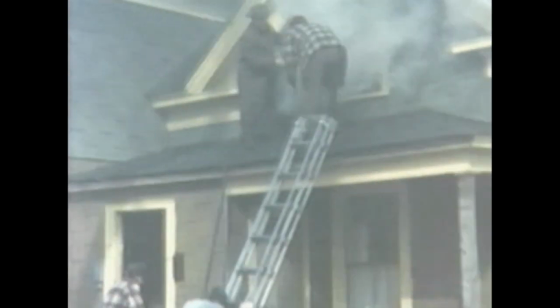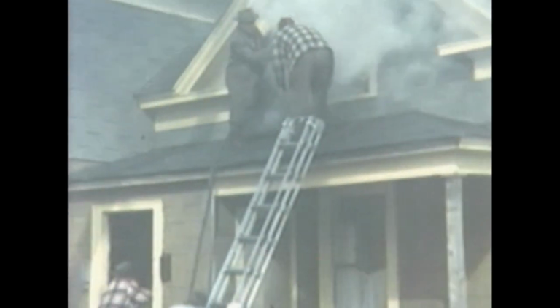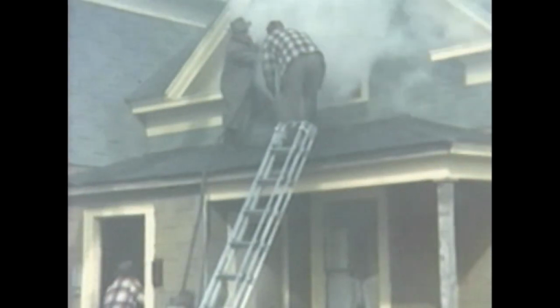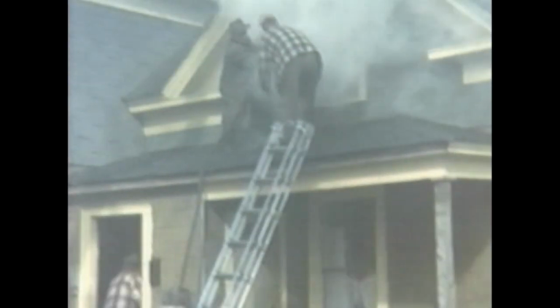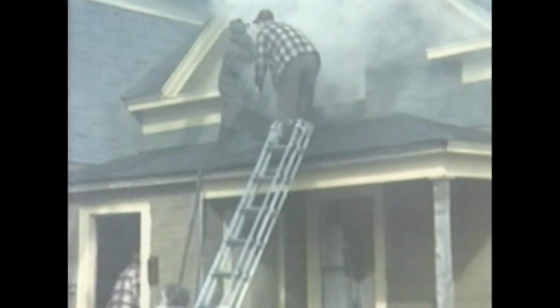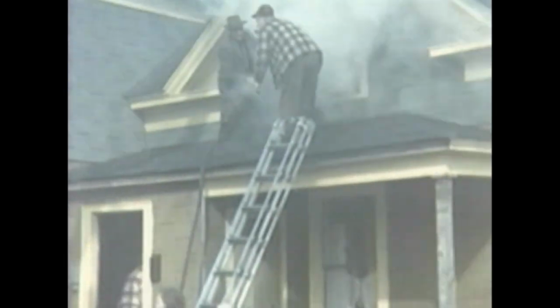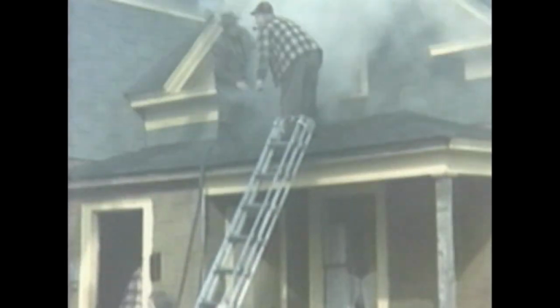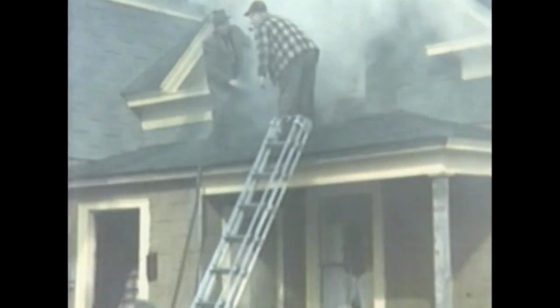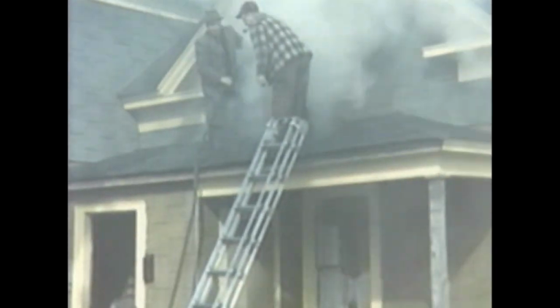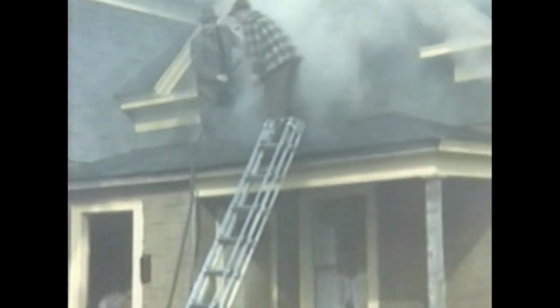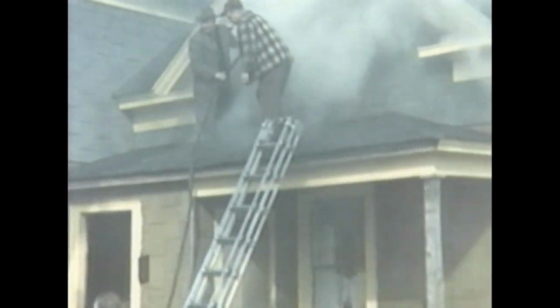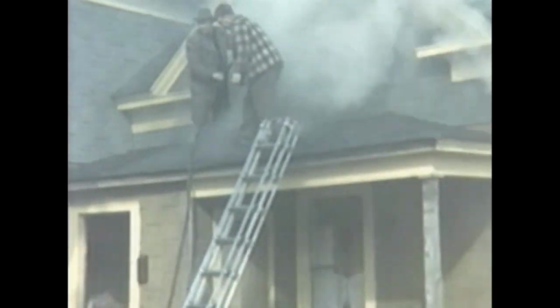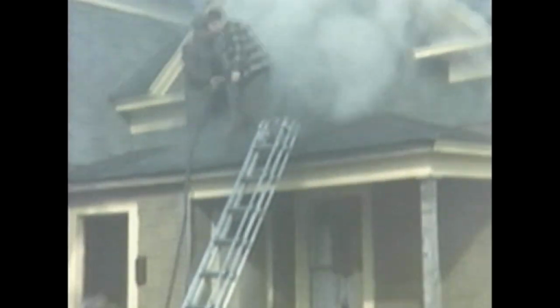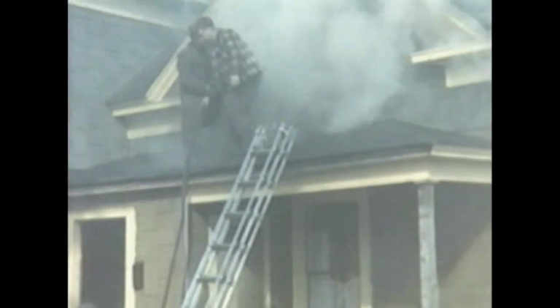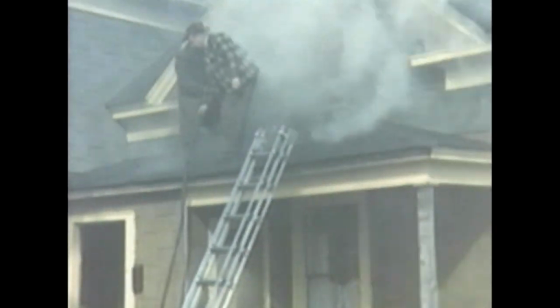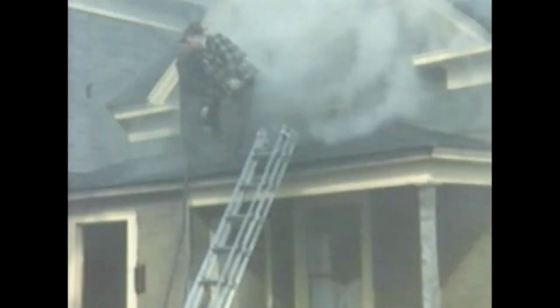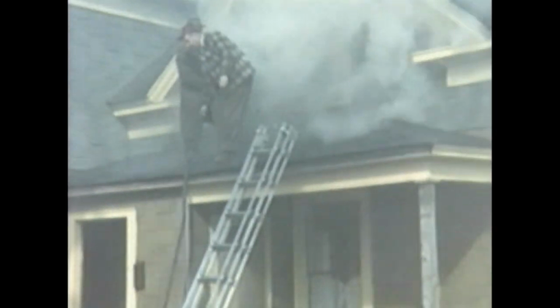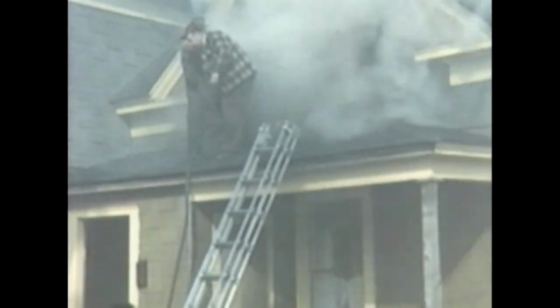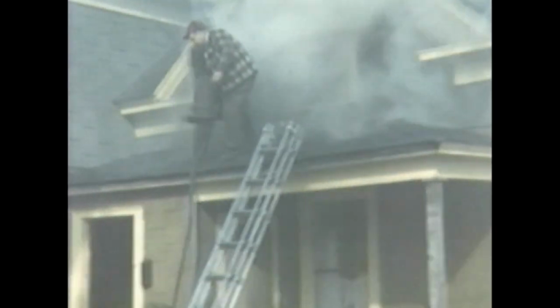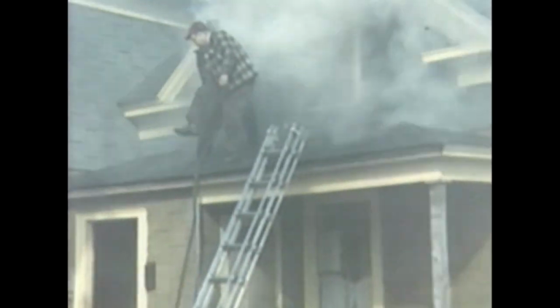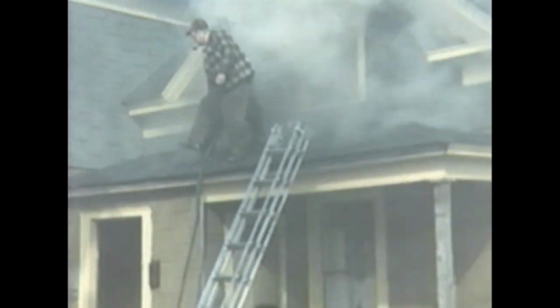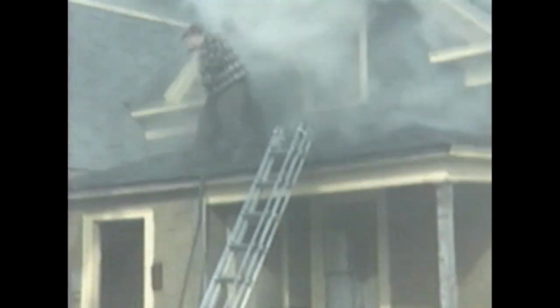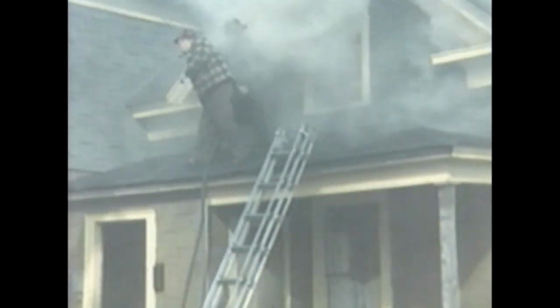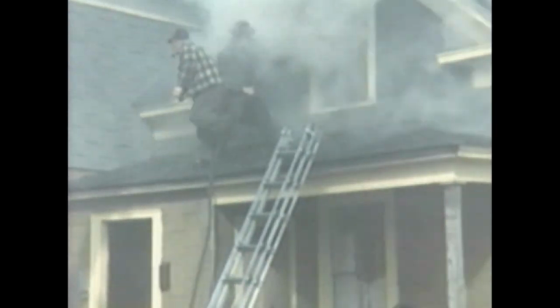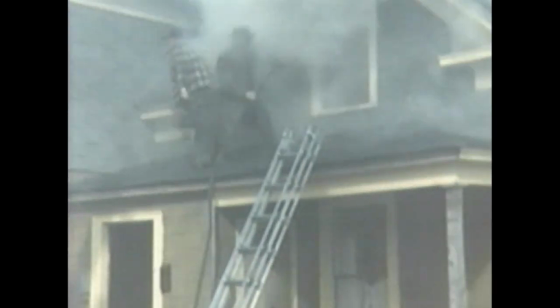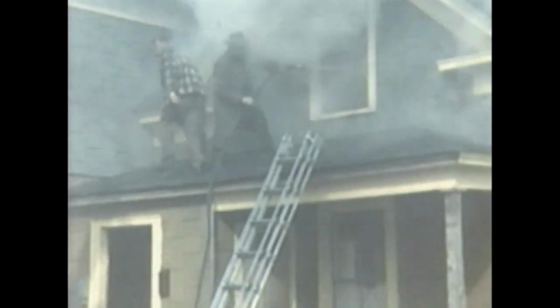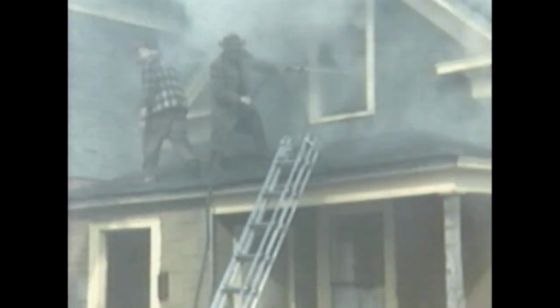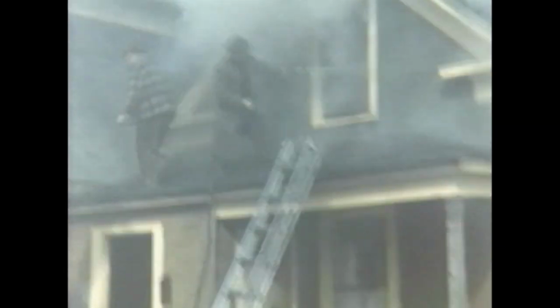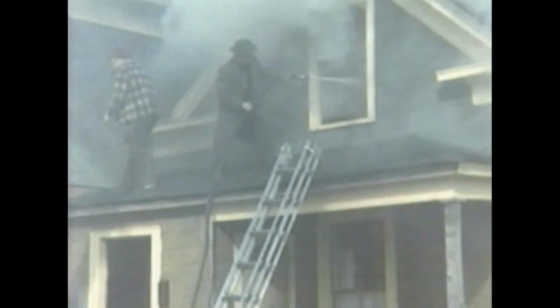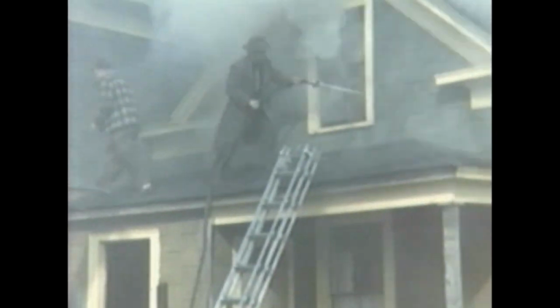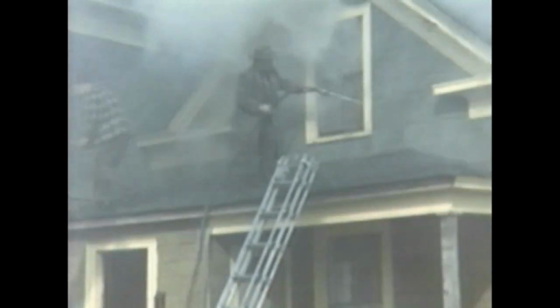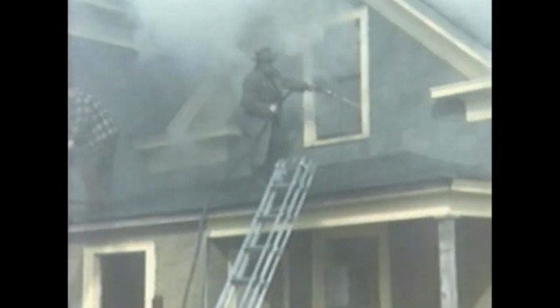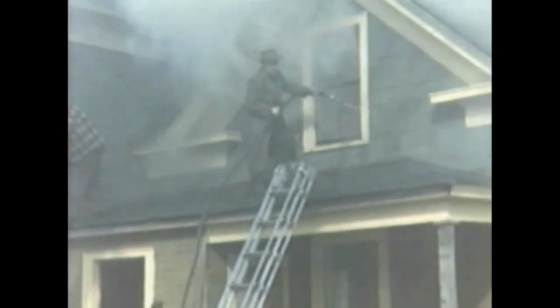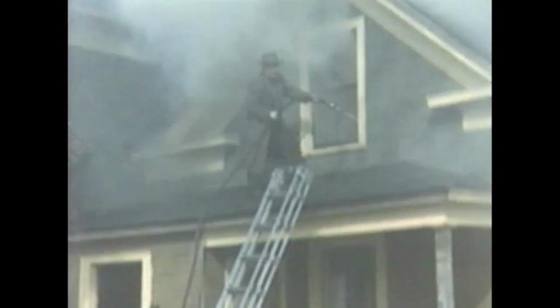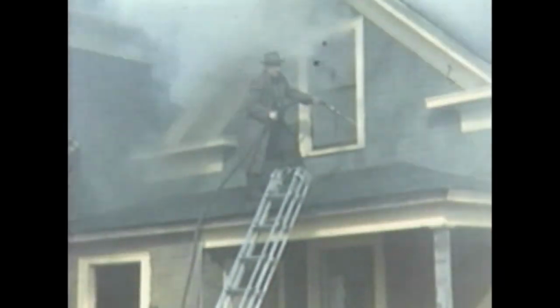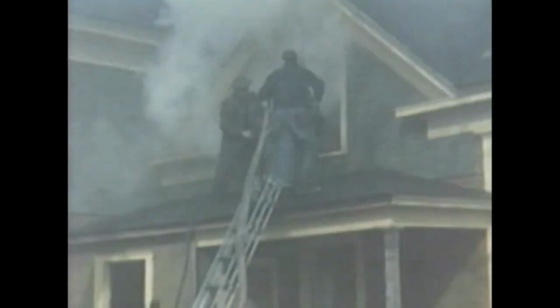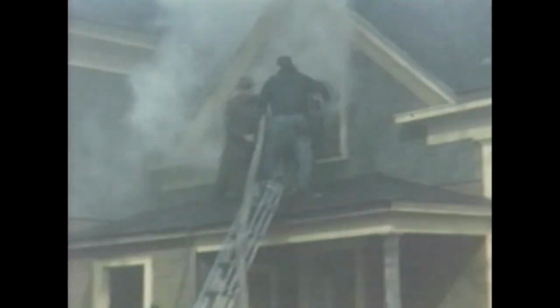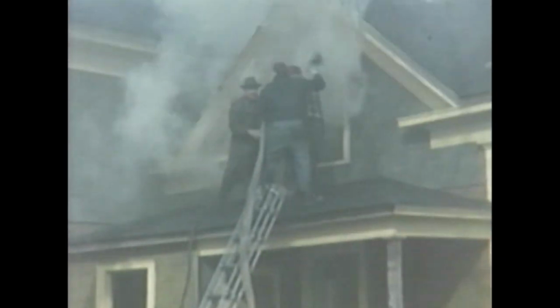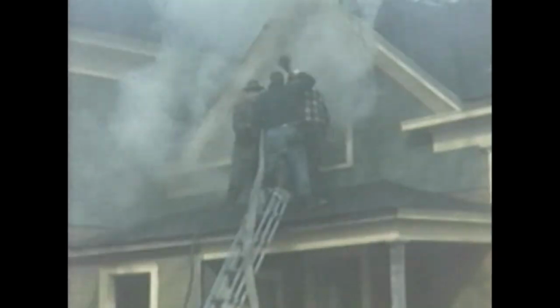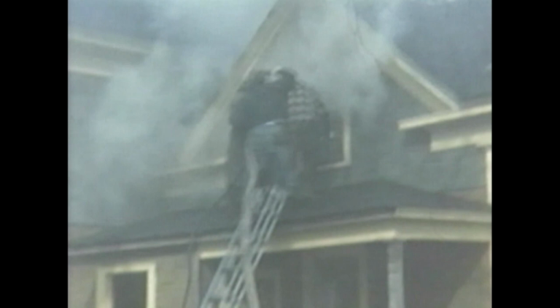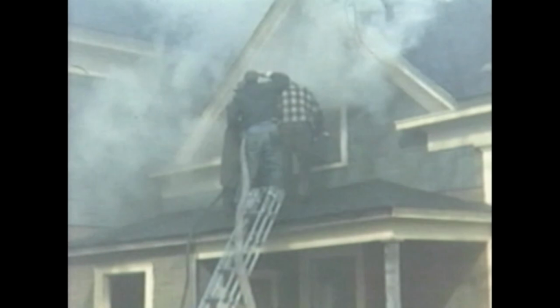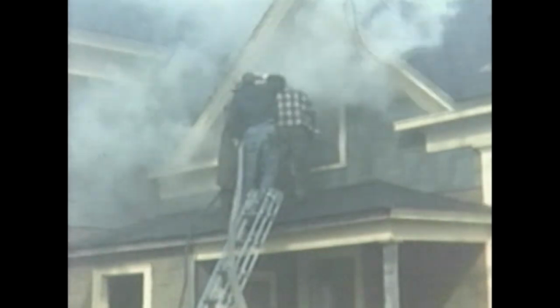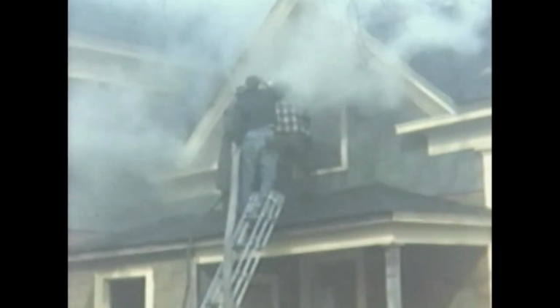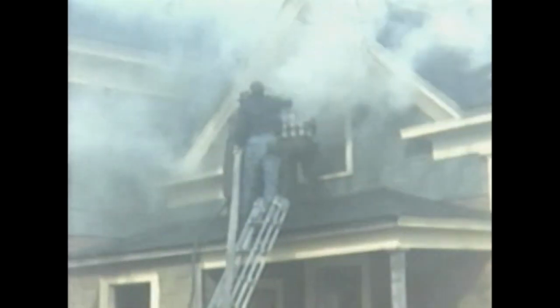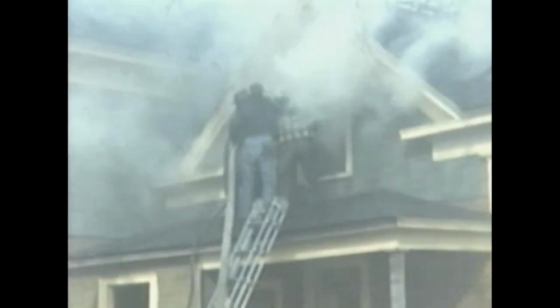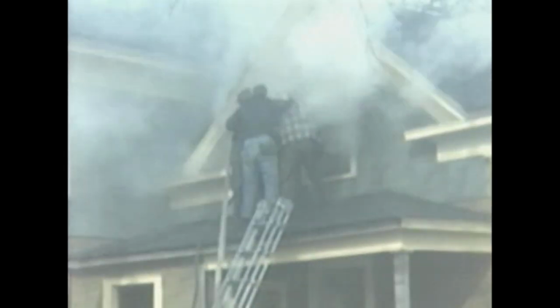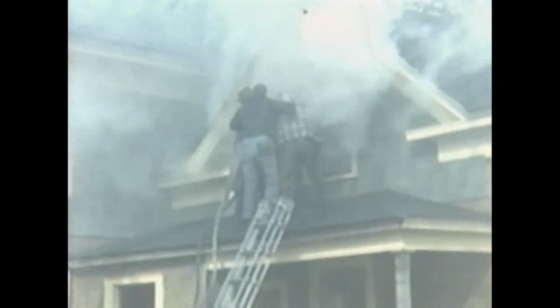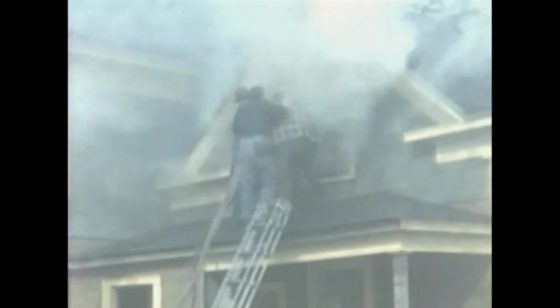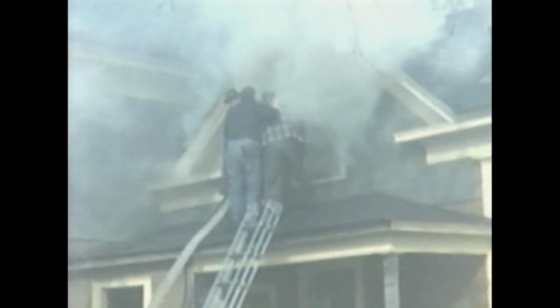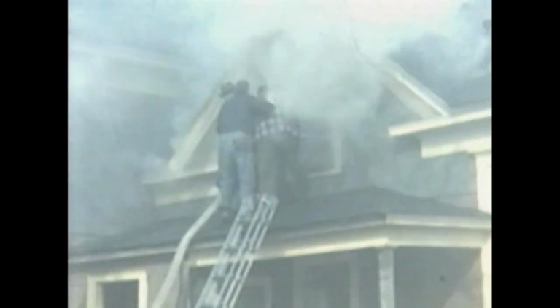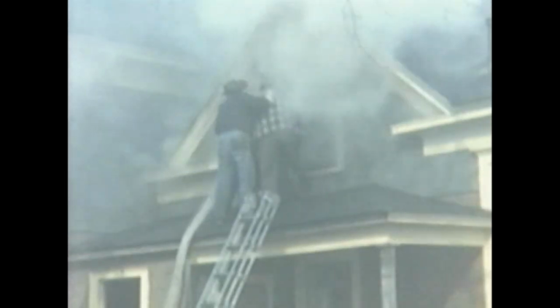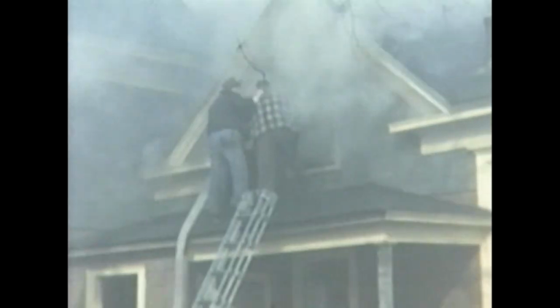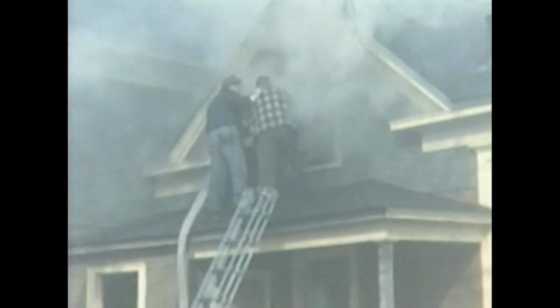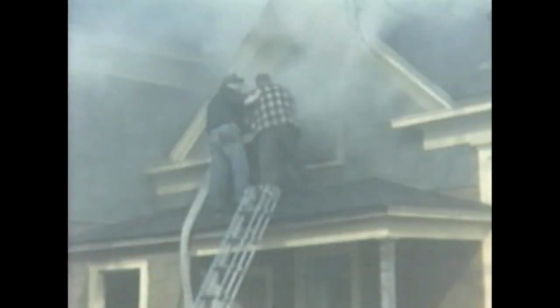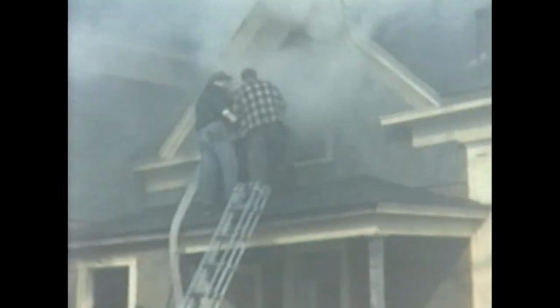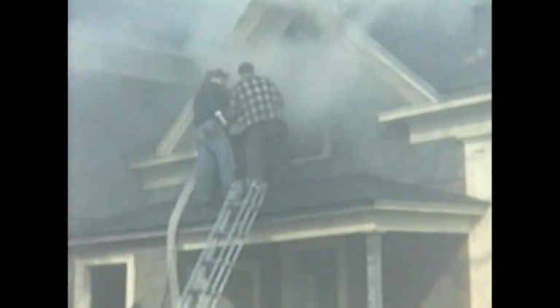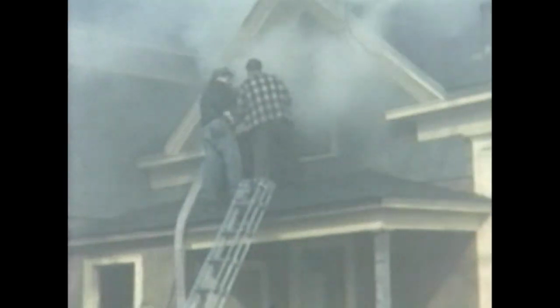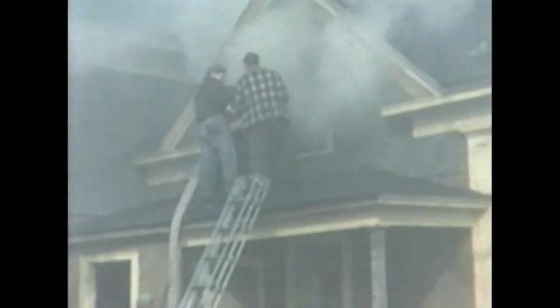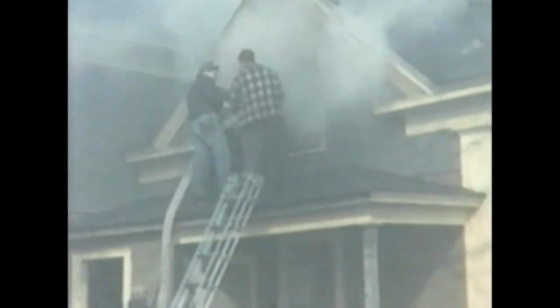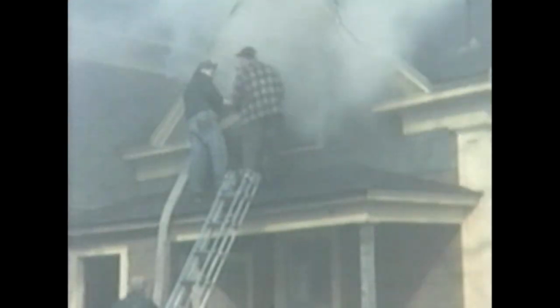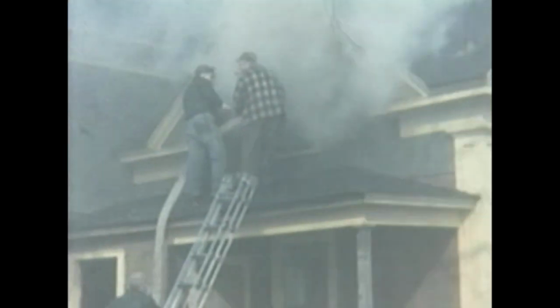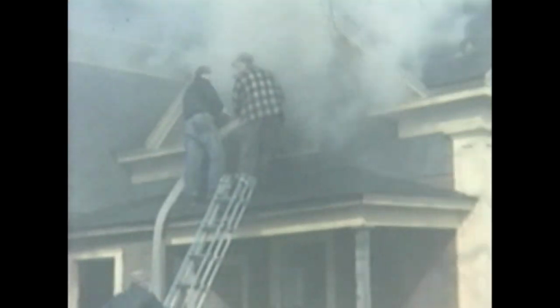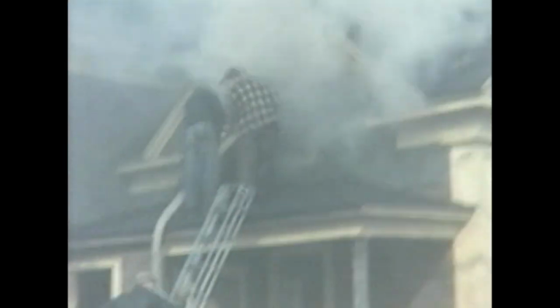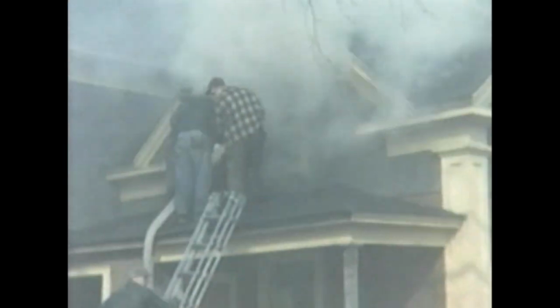With mom and the kids safely on the ground, the firemen use axes and ladders to effectively ventilate the house and put out the fire.